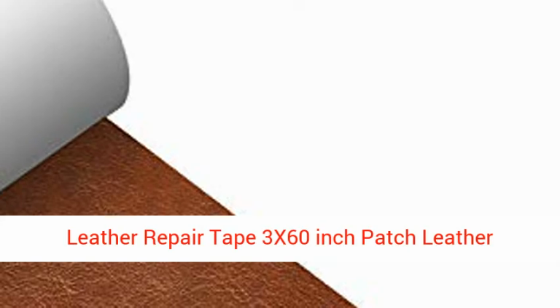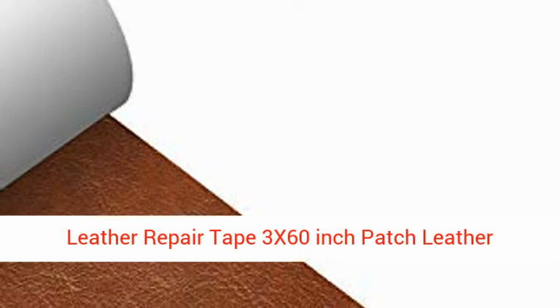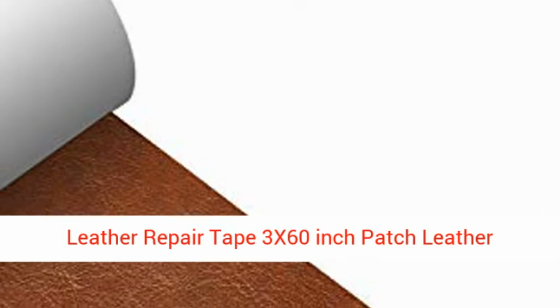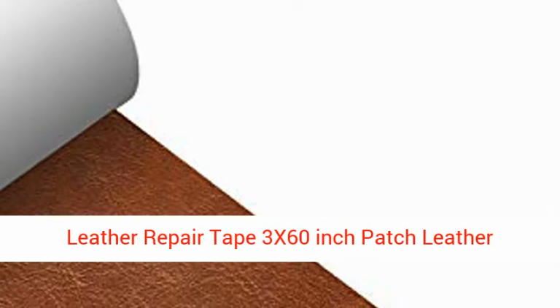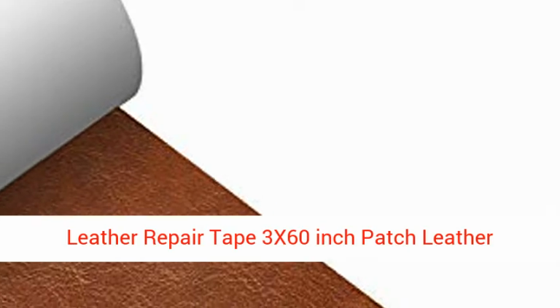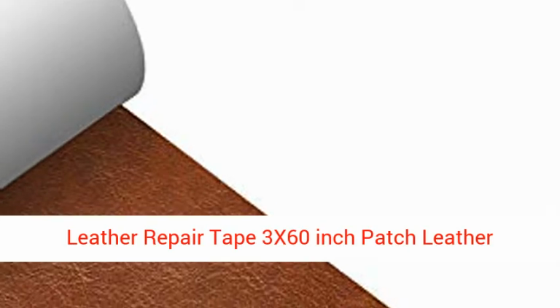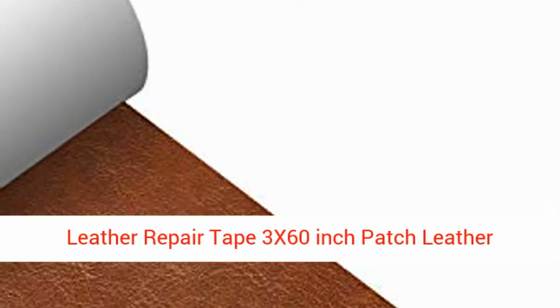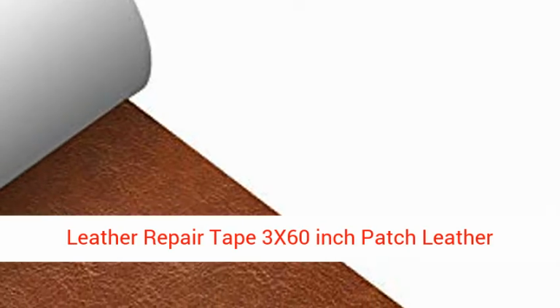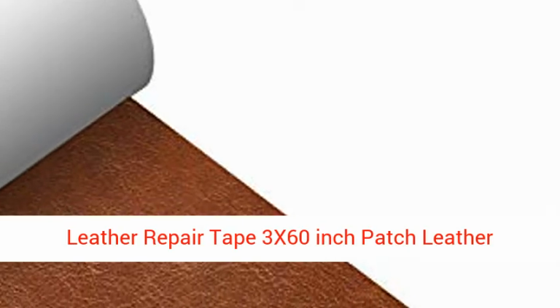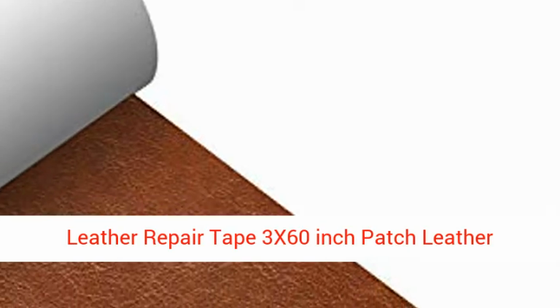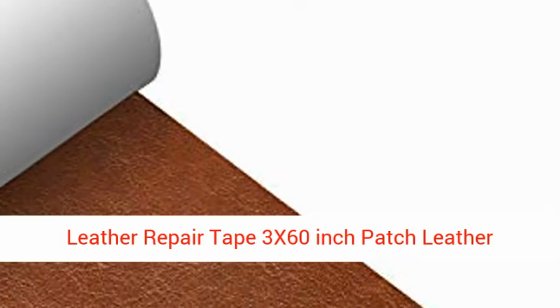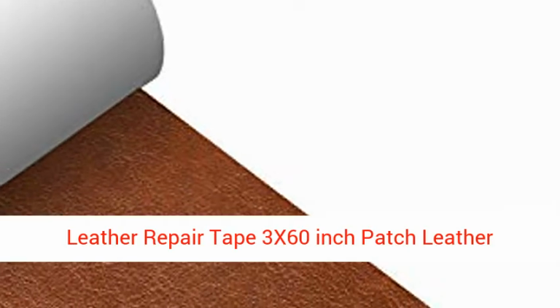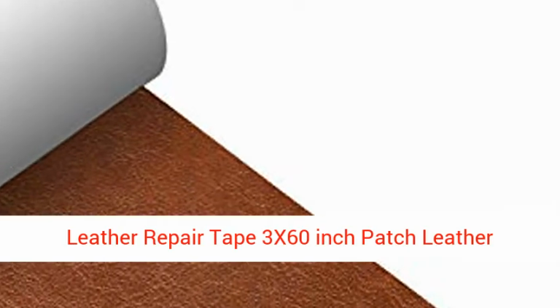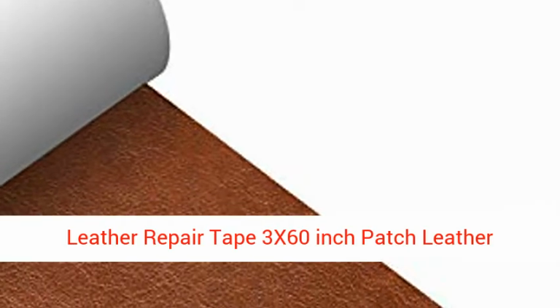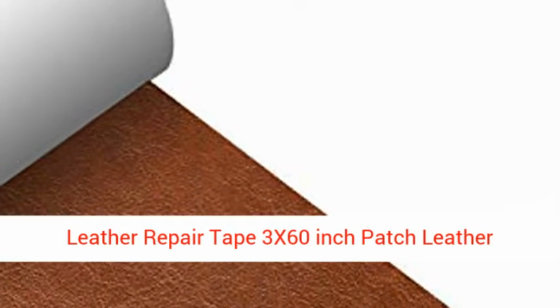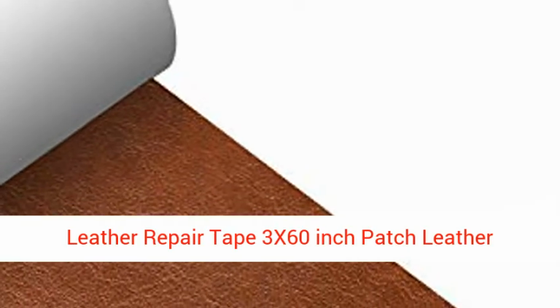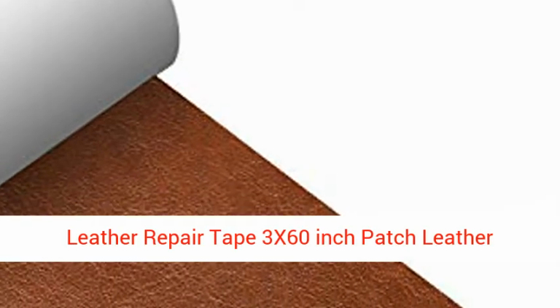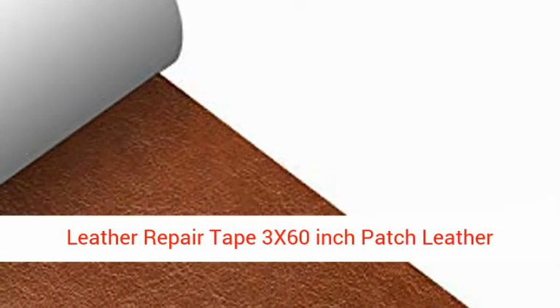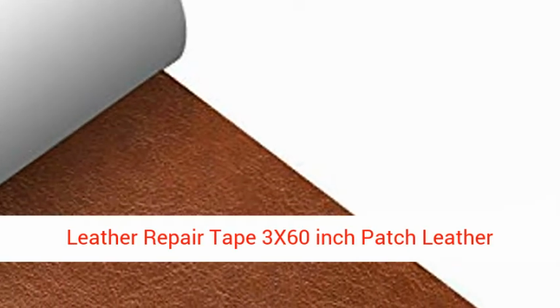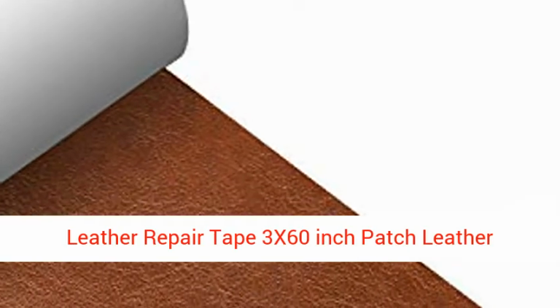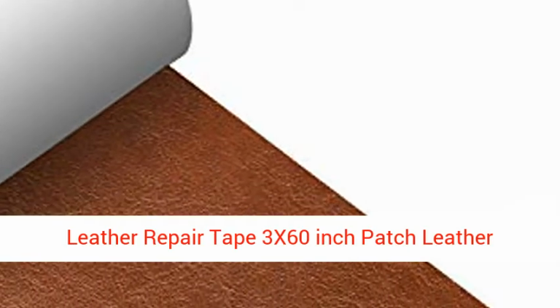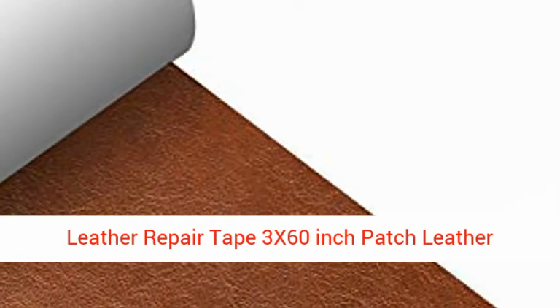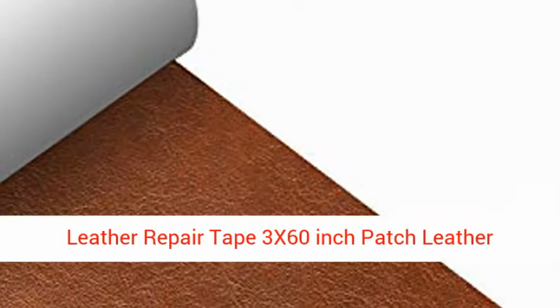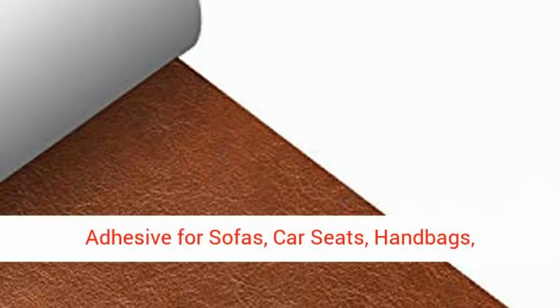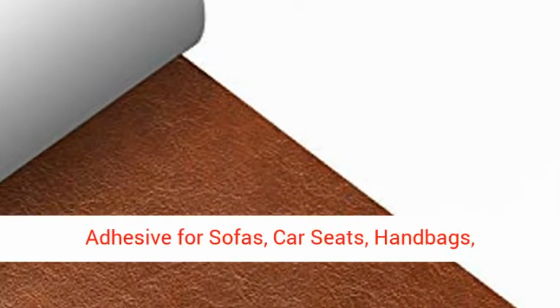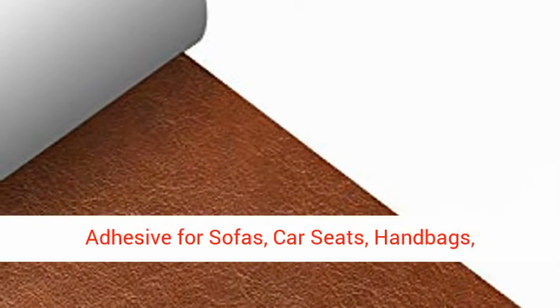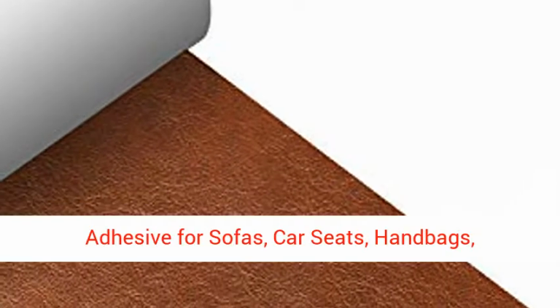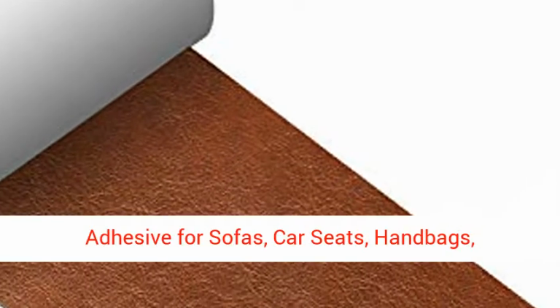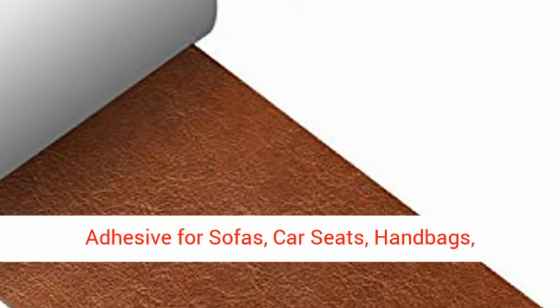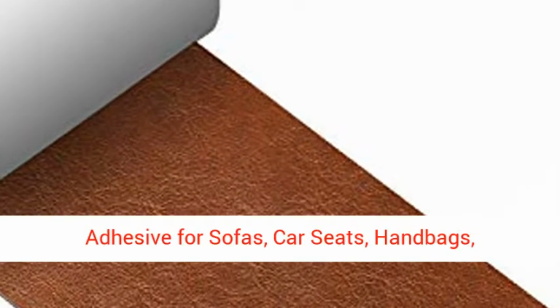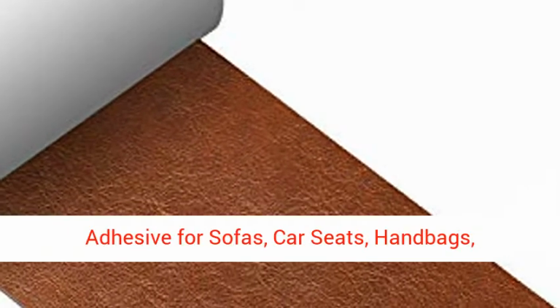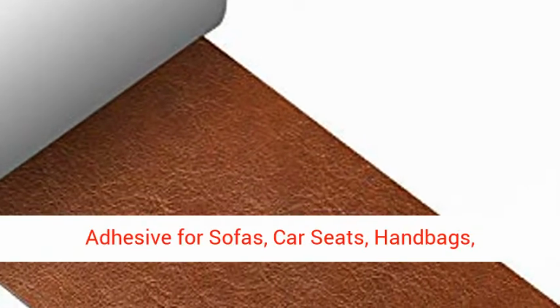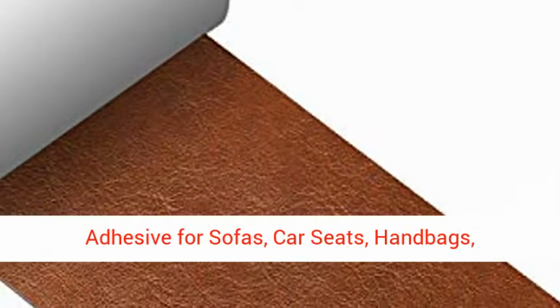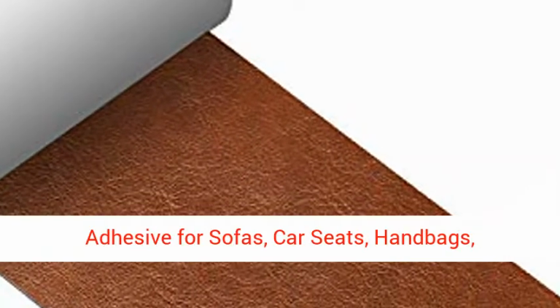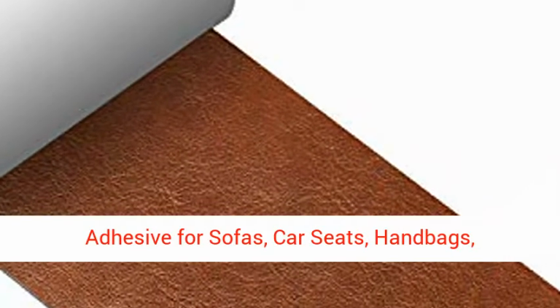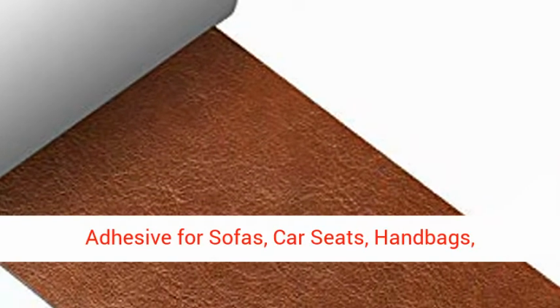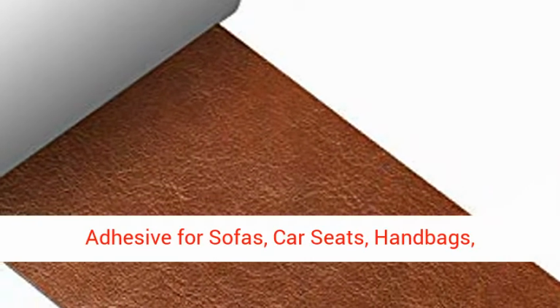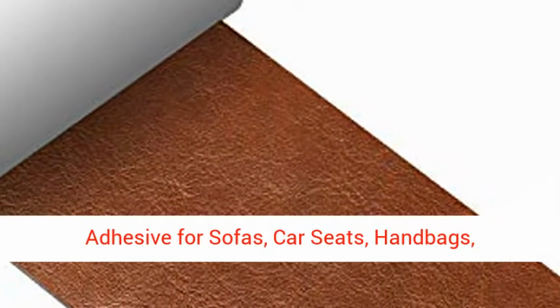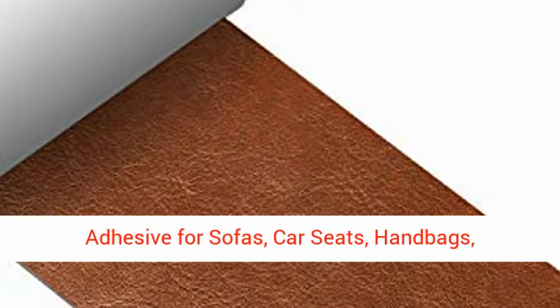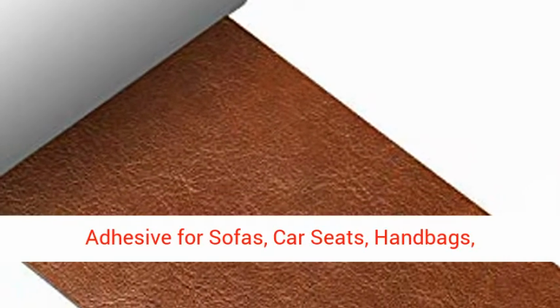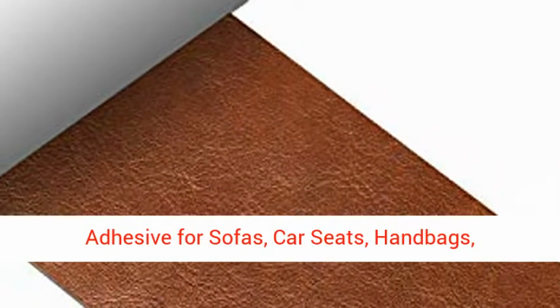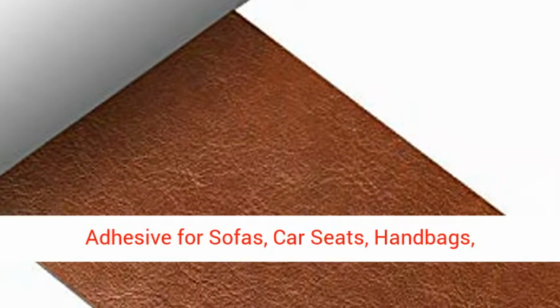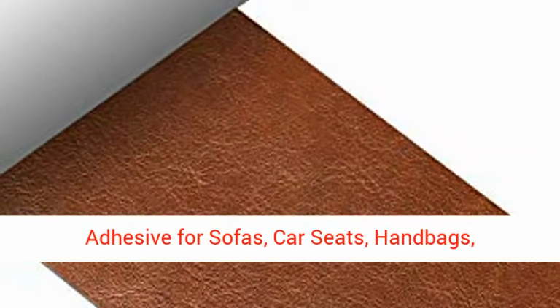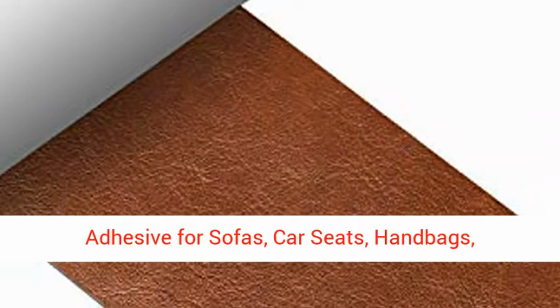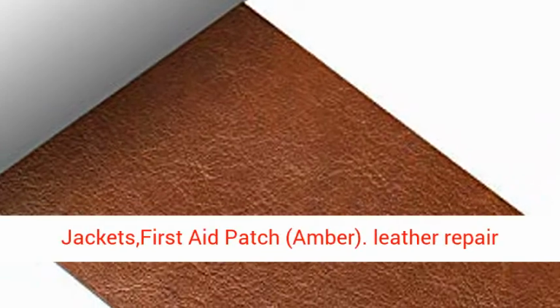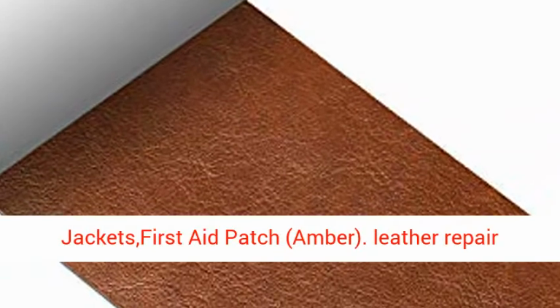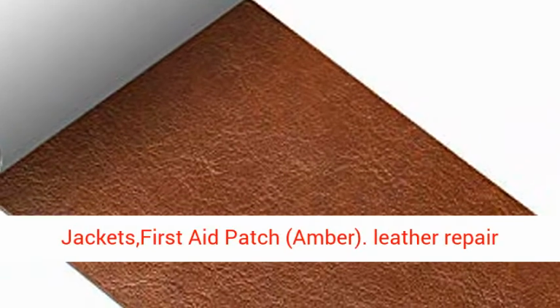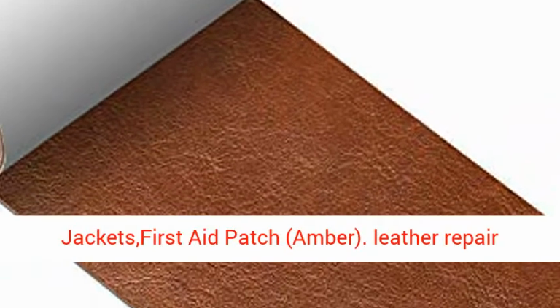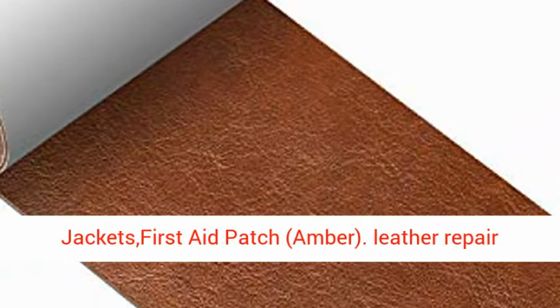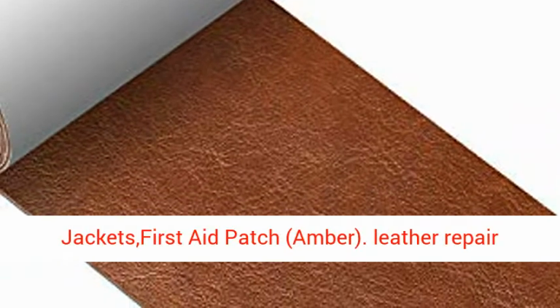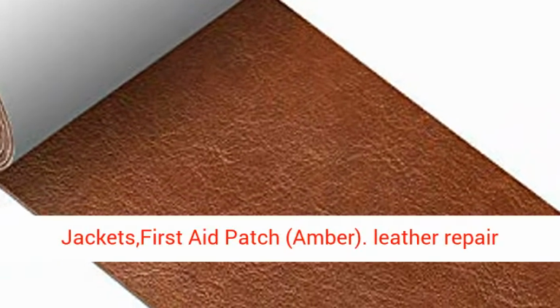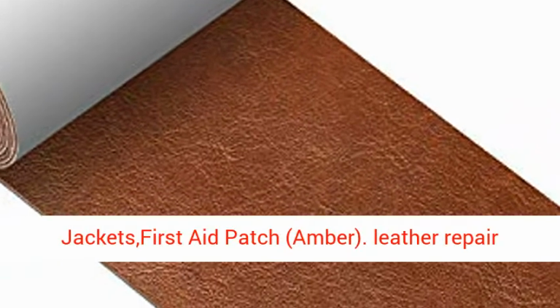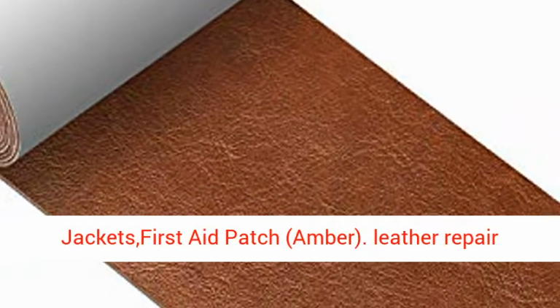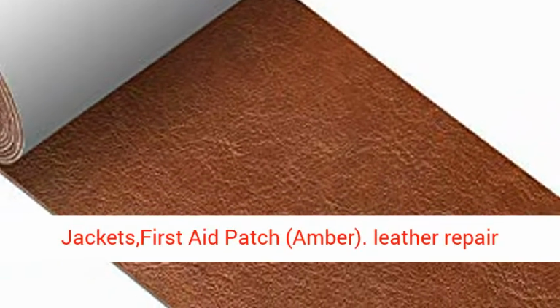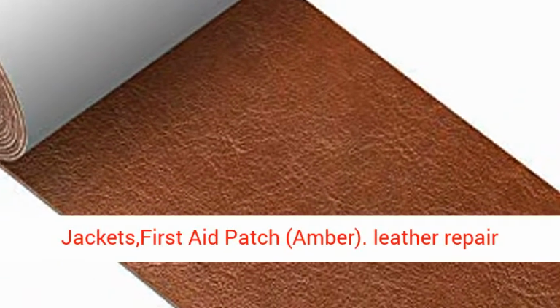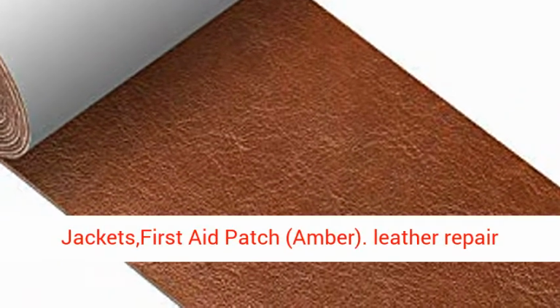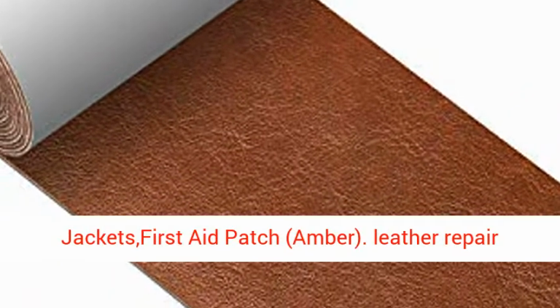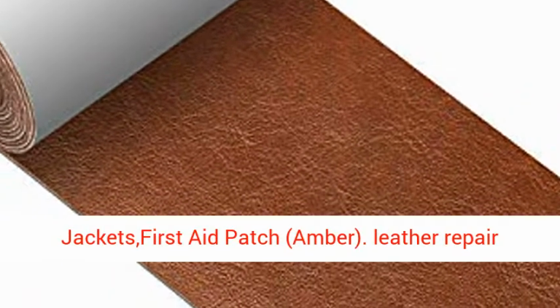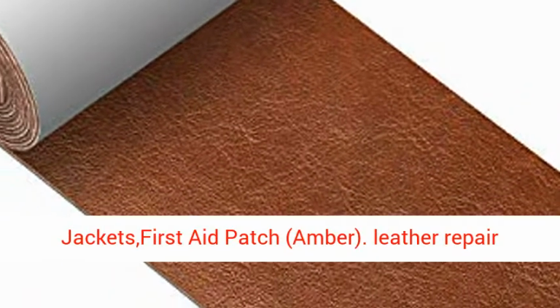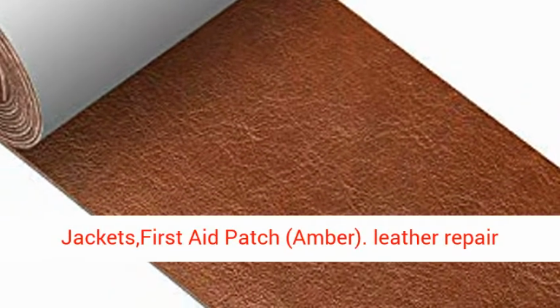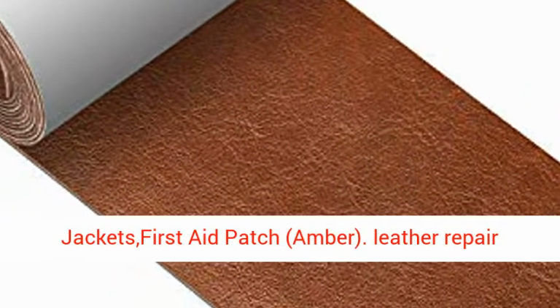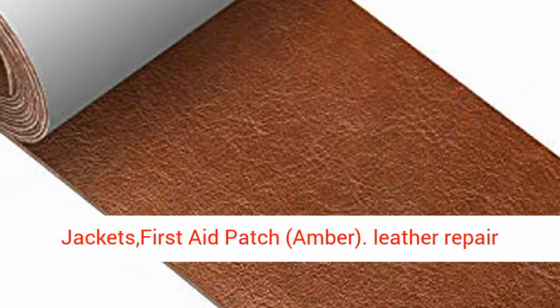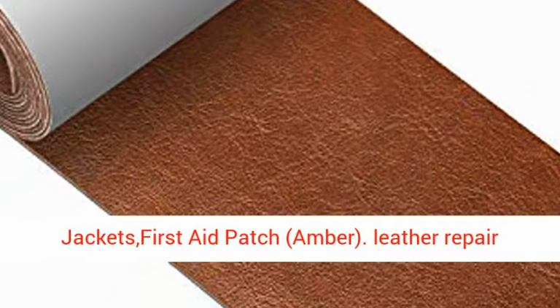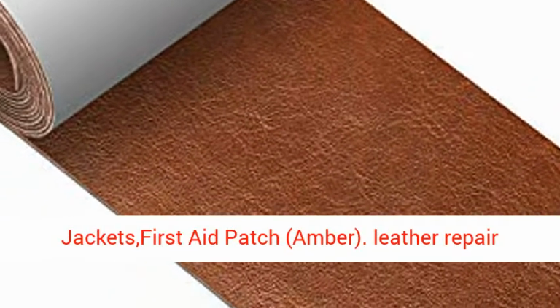Leather Repair Tape, 3x60 inch patch leather adhesive for sofas, car seats, handbags, jackets — first aid patch, amber.